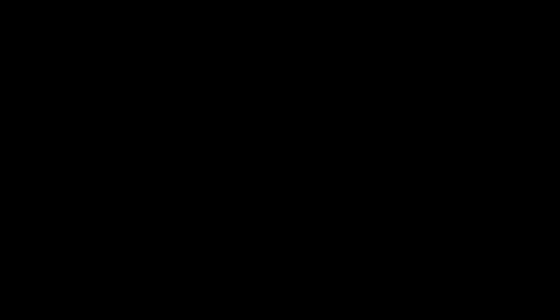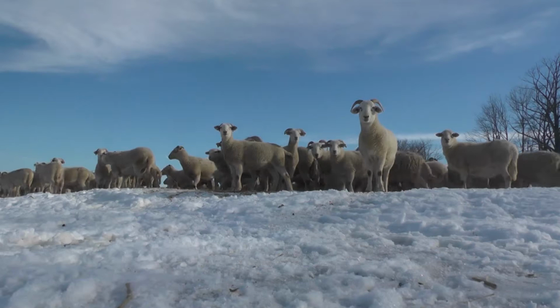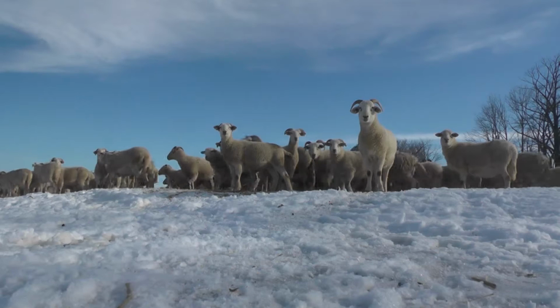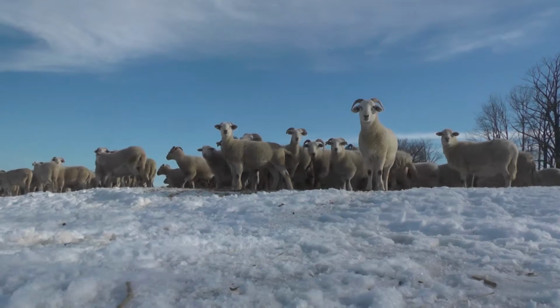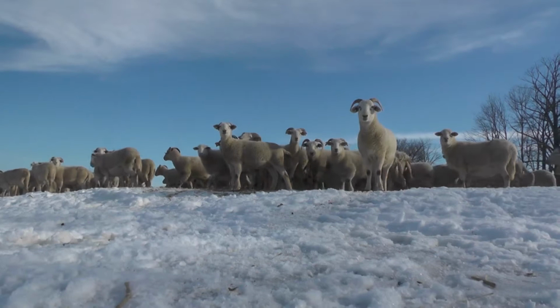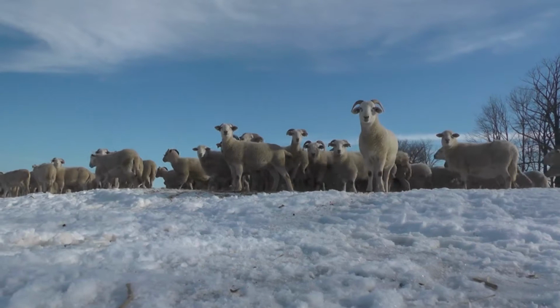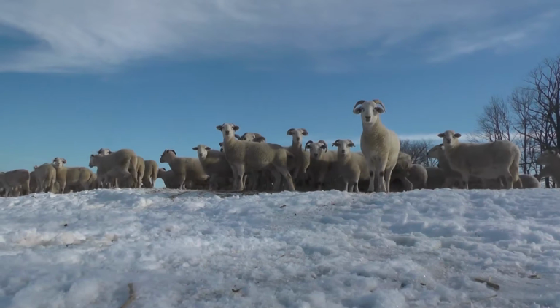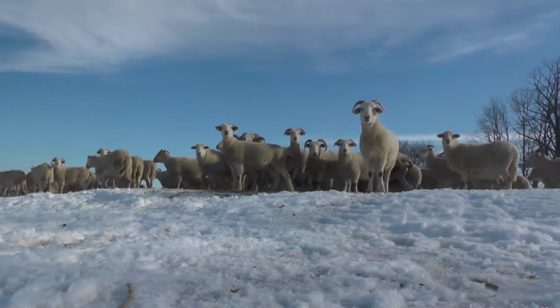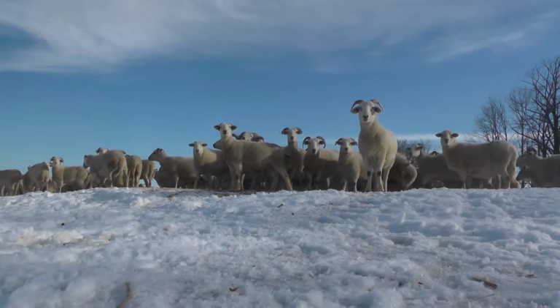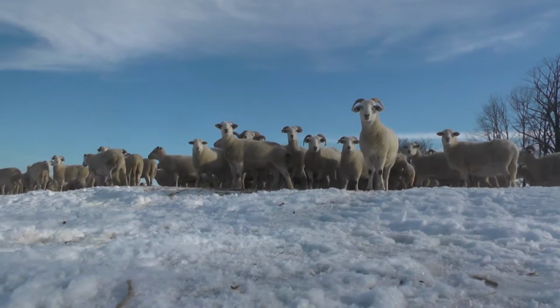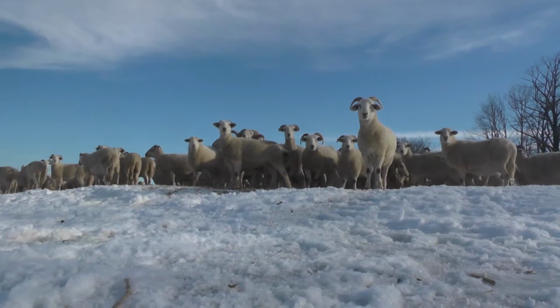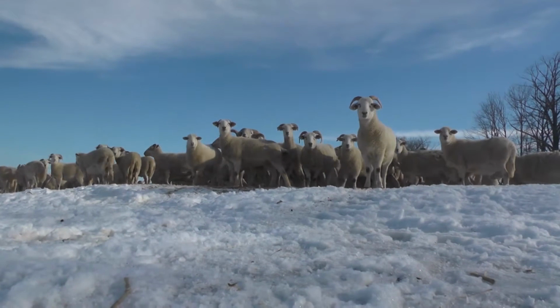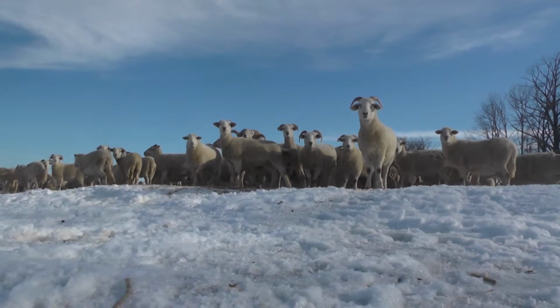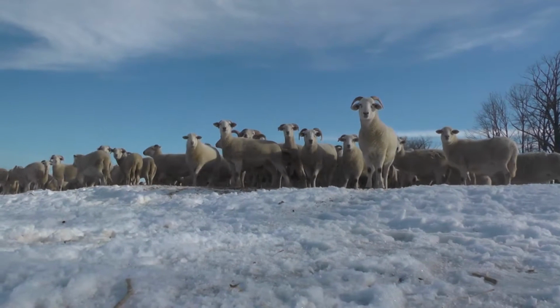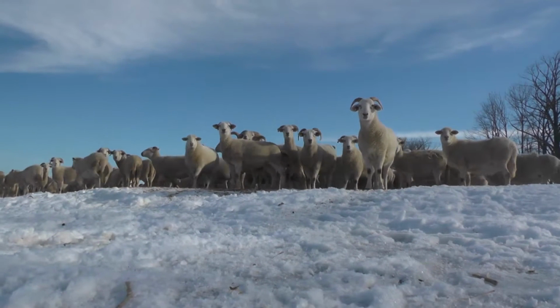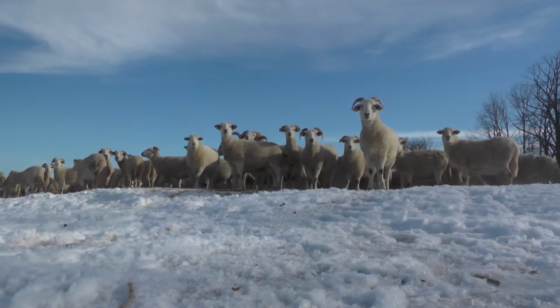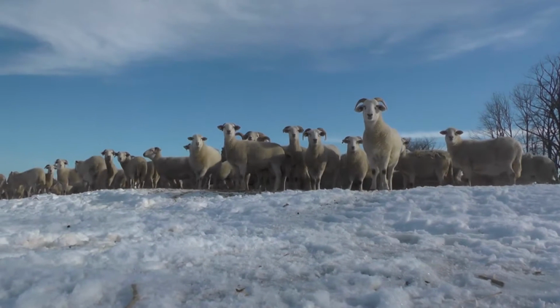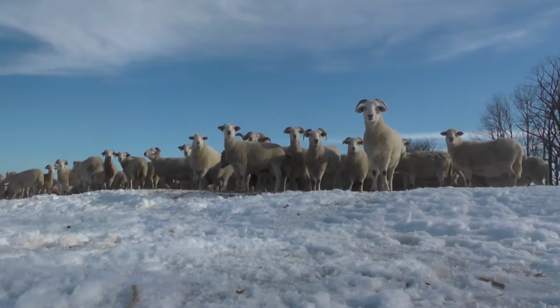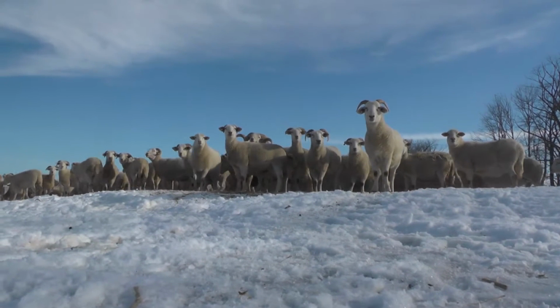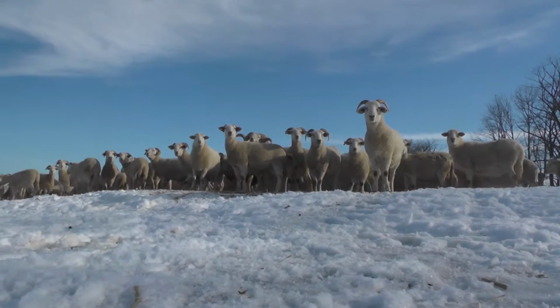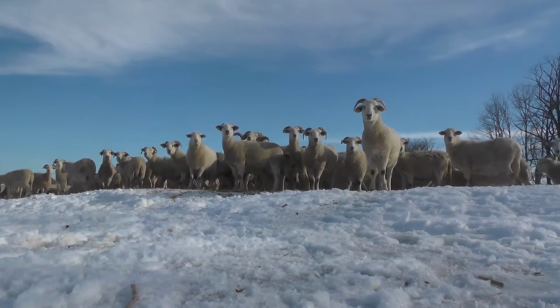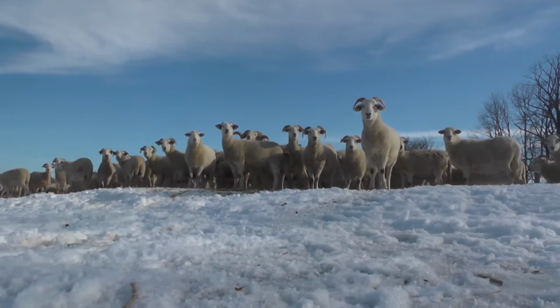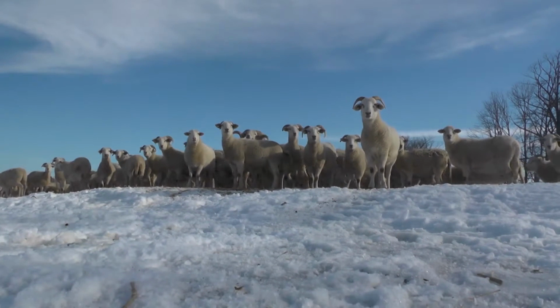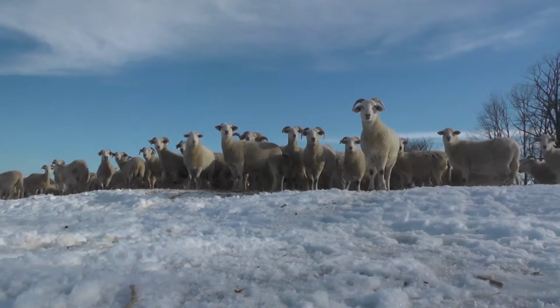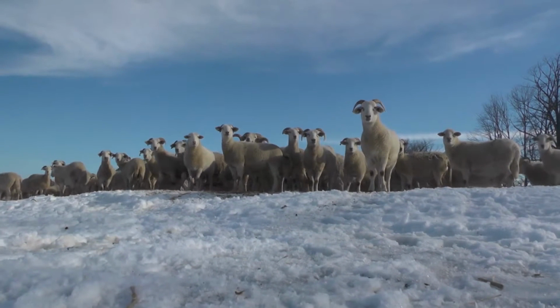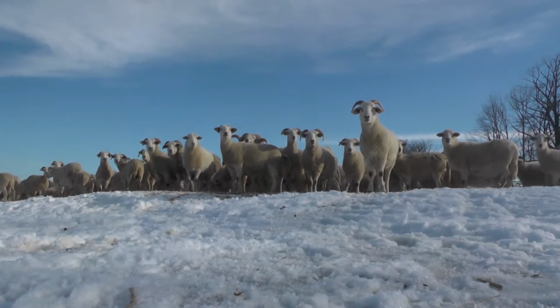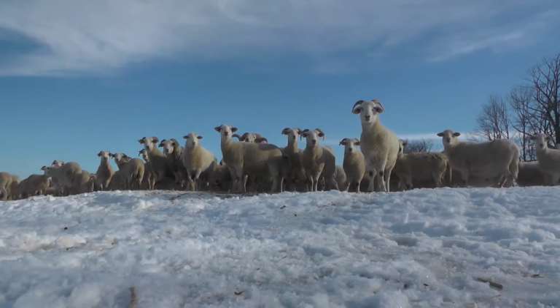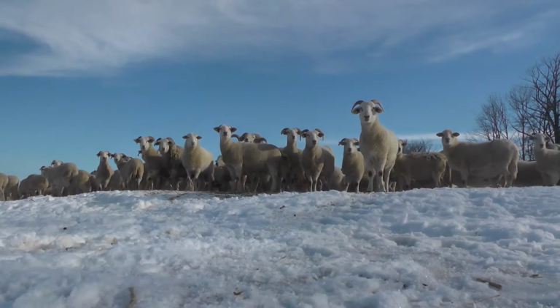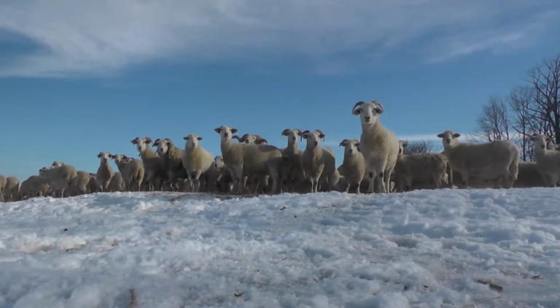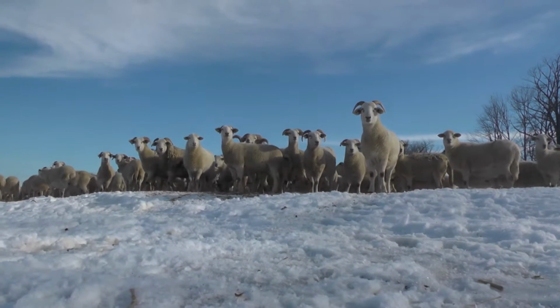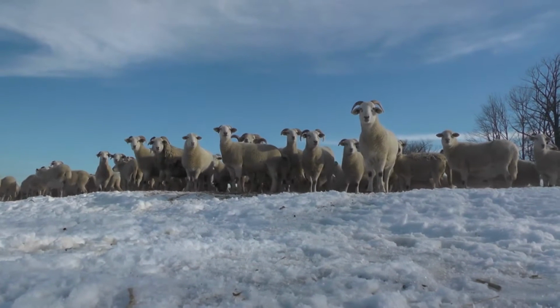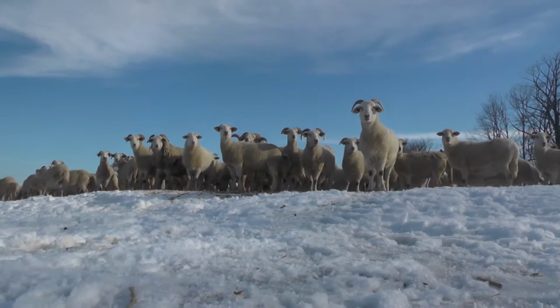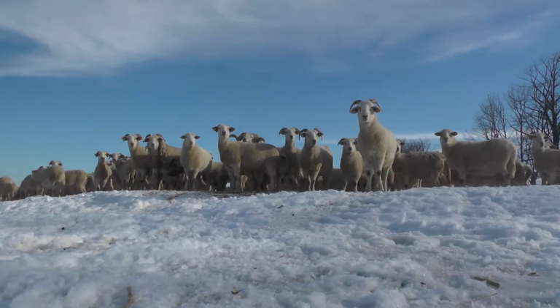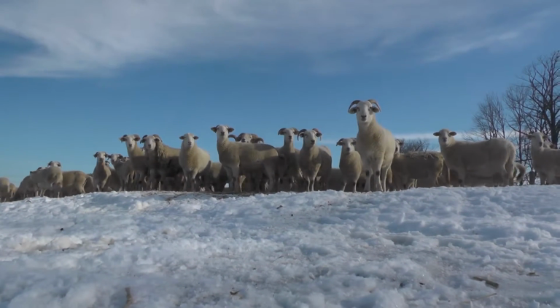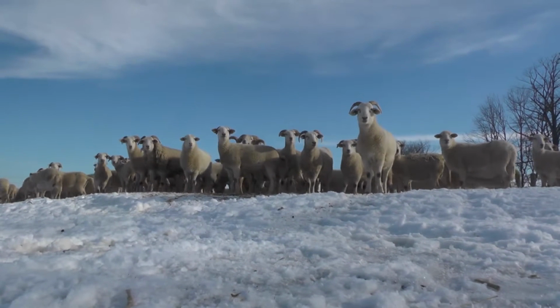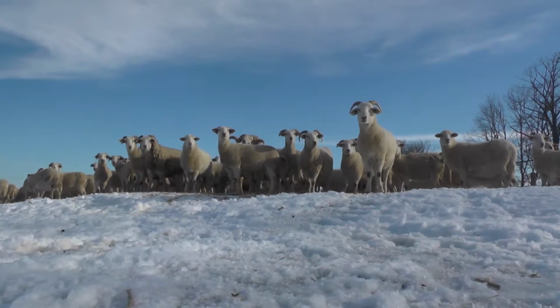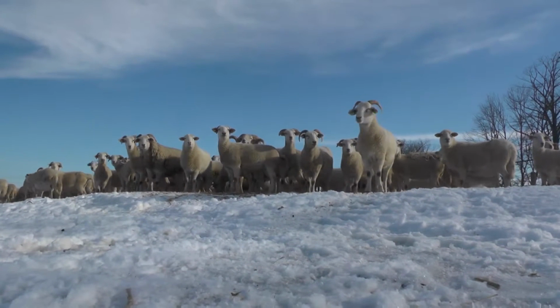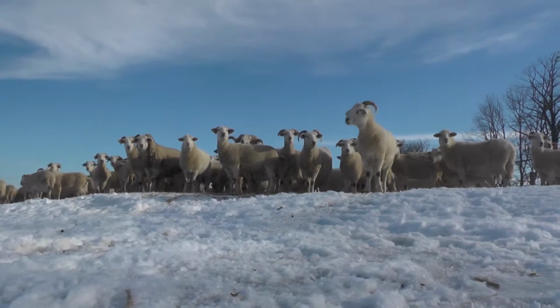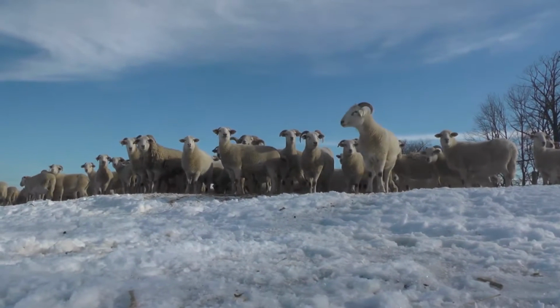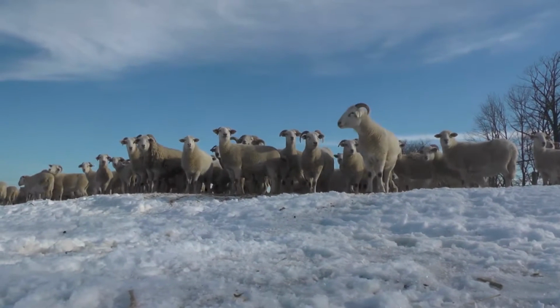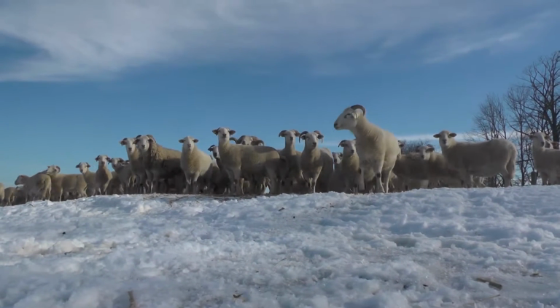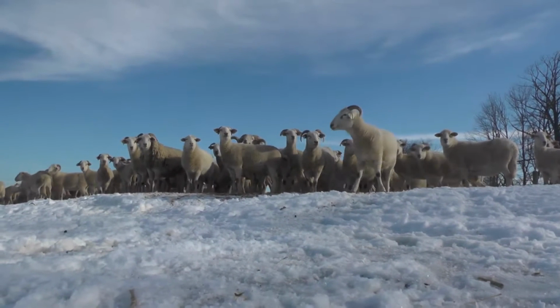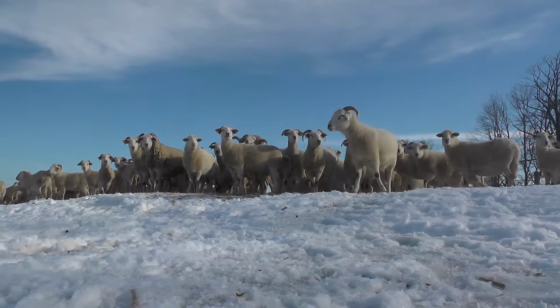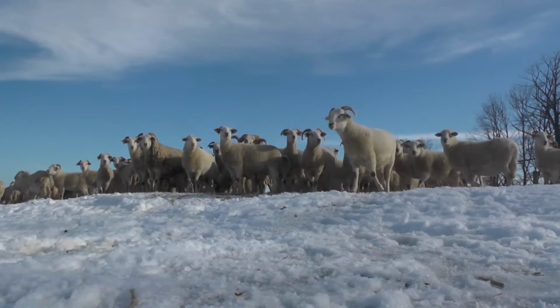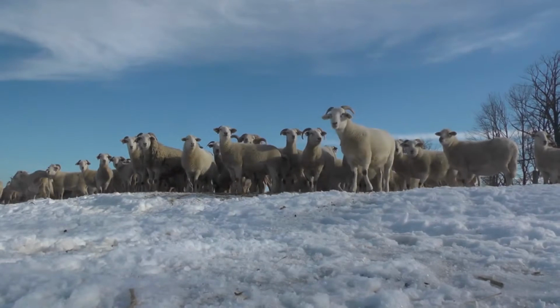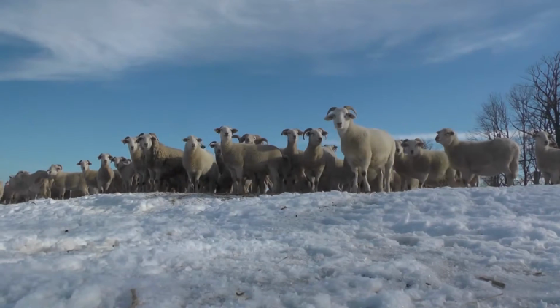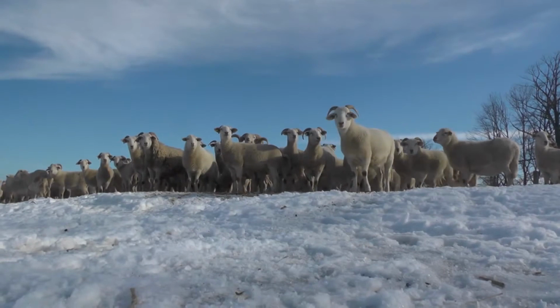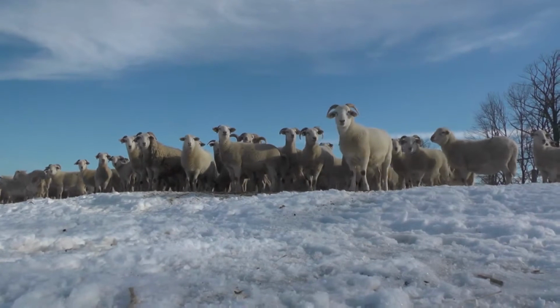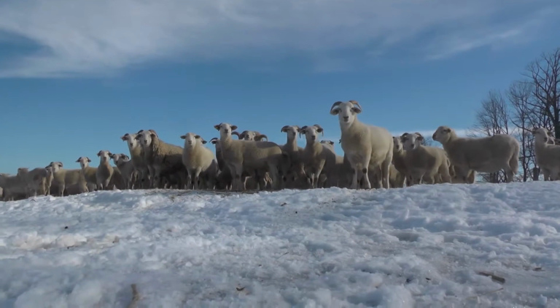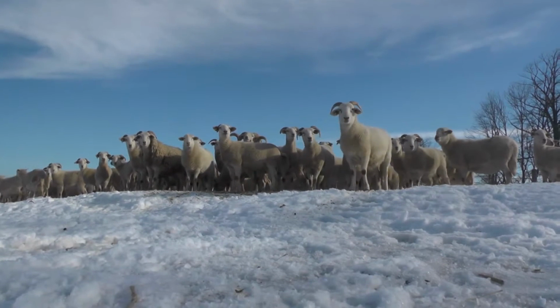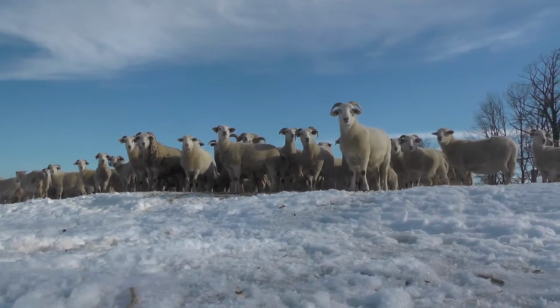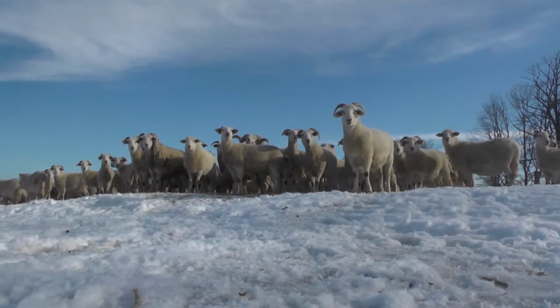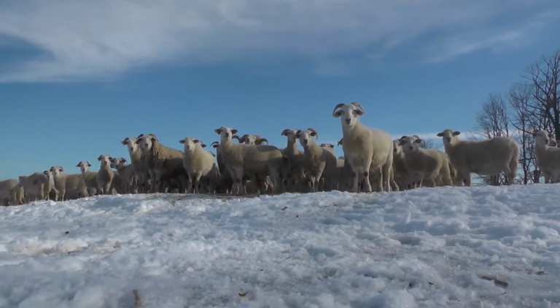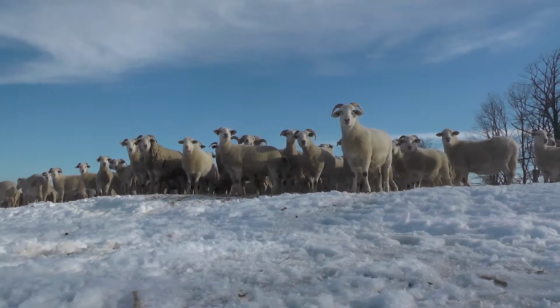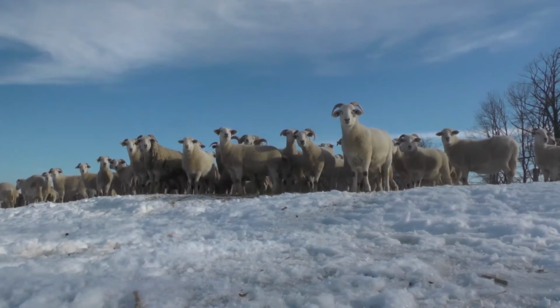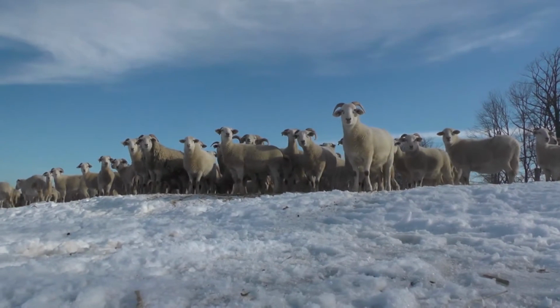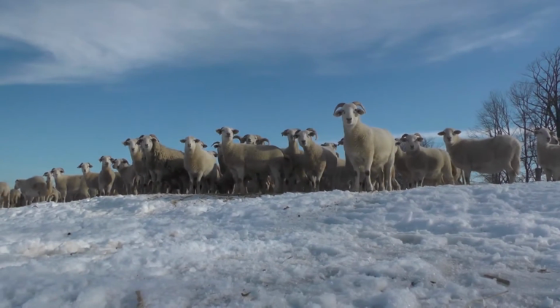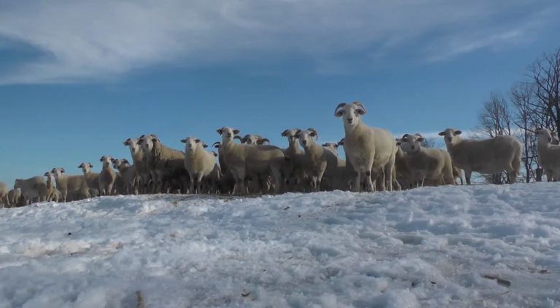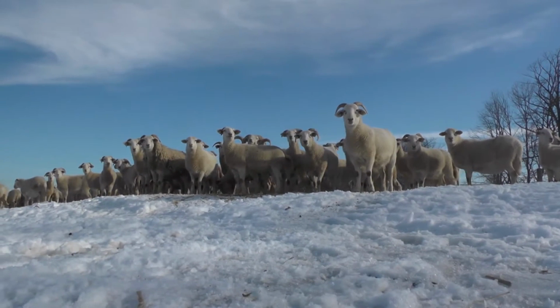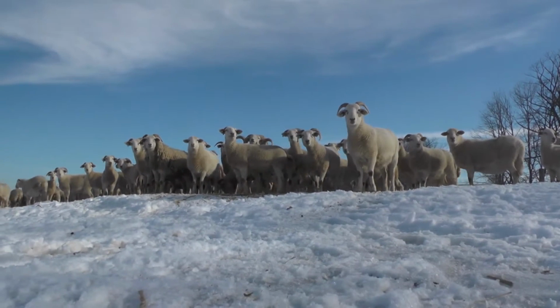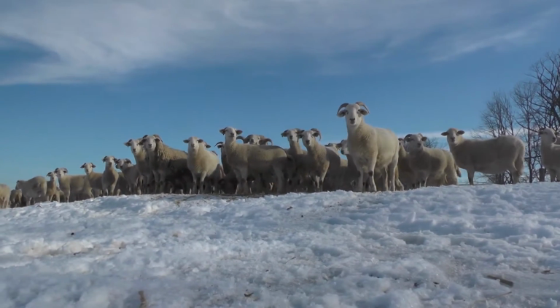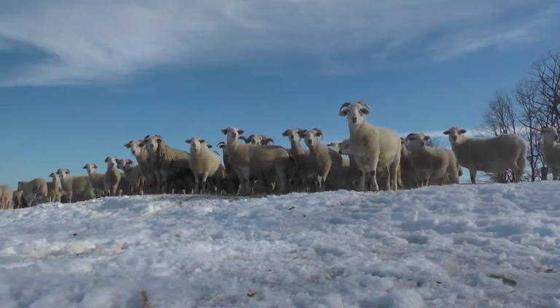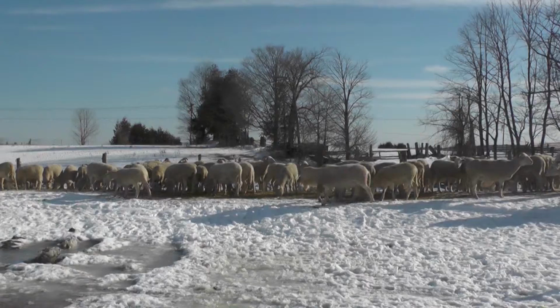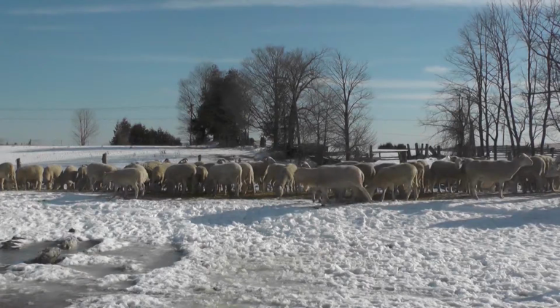Welcome to Harley Farms. My name is James Harley. I farm here with my father Roger, my sister Emily, my mother Julie, and my fiancee Jessica.